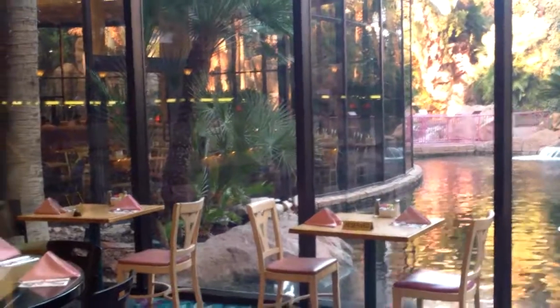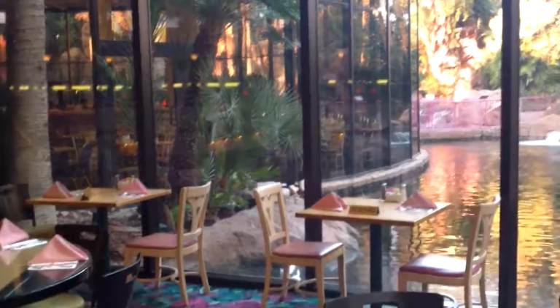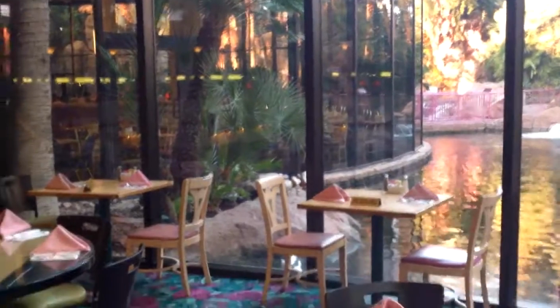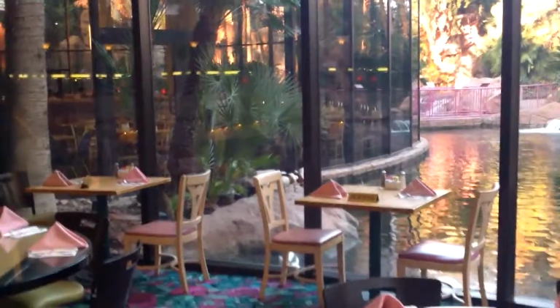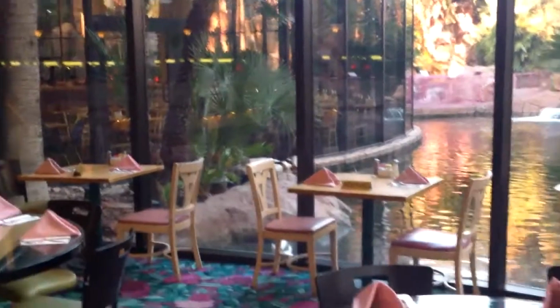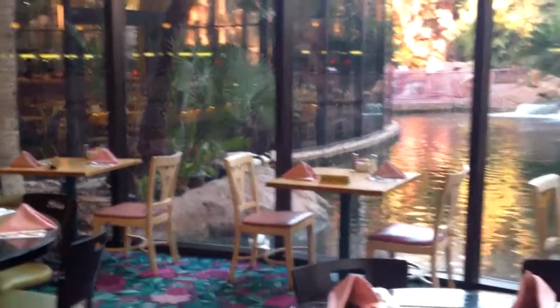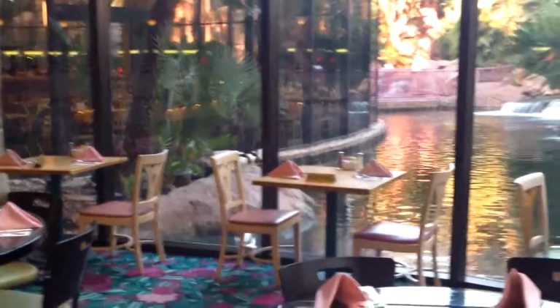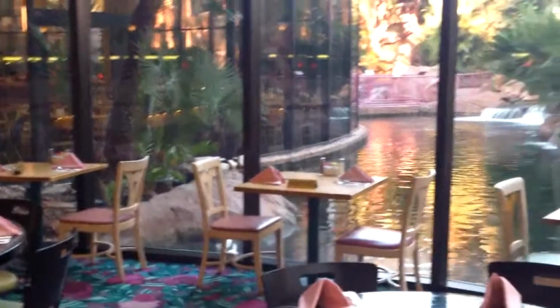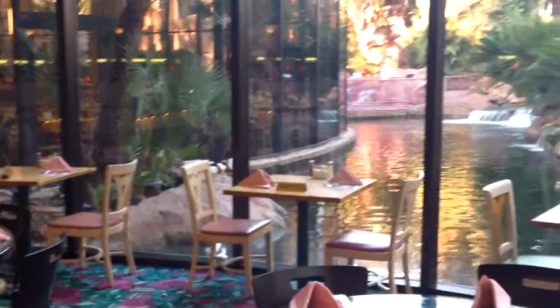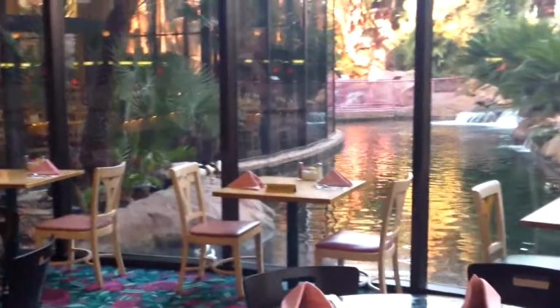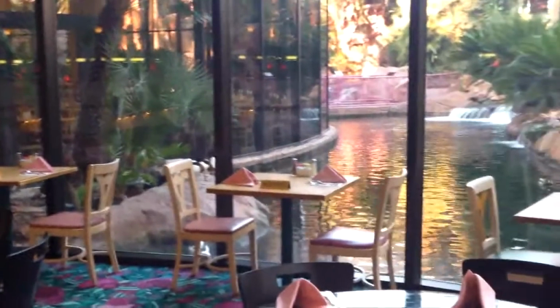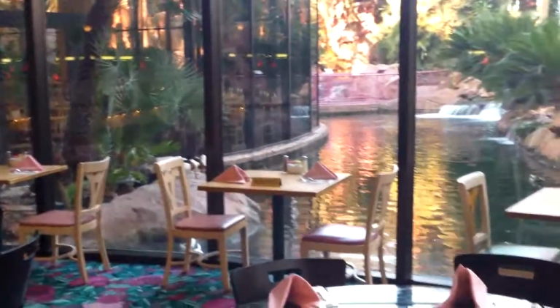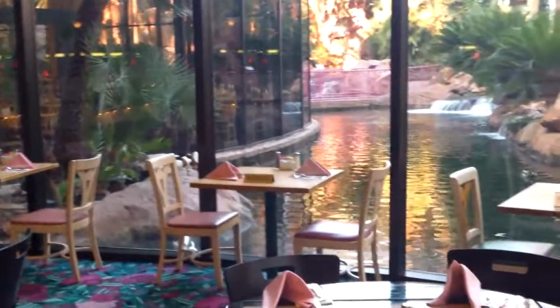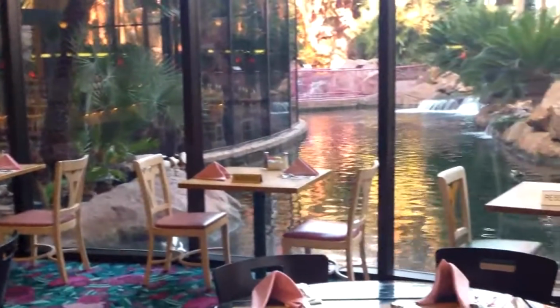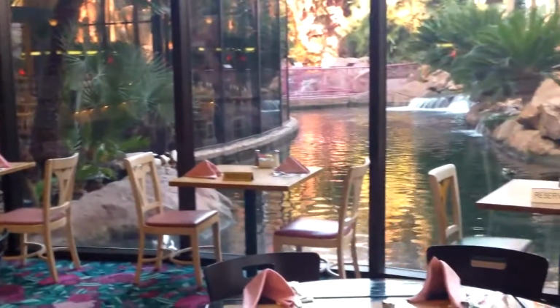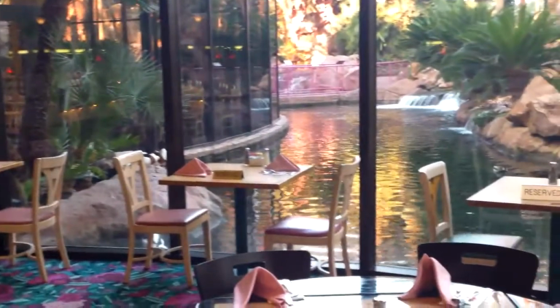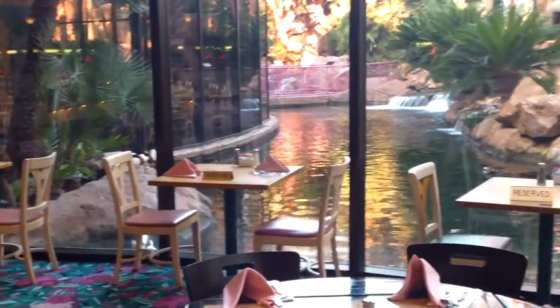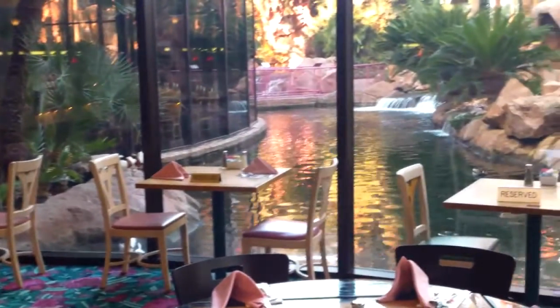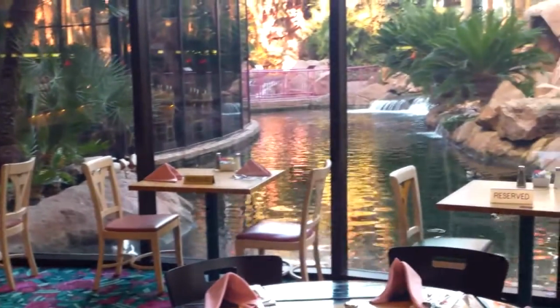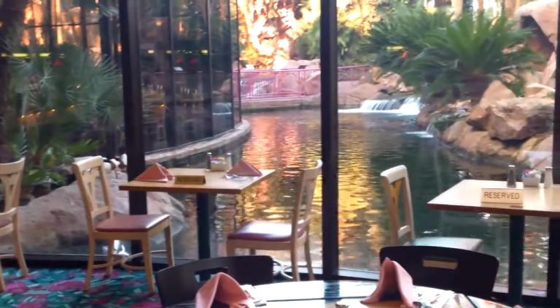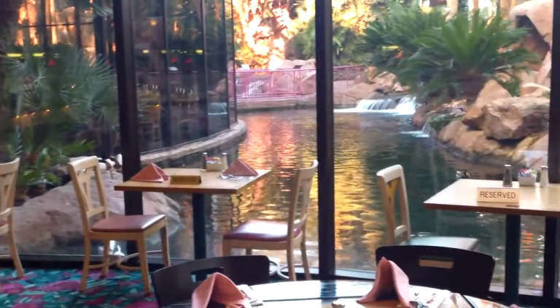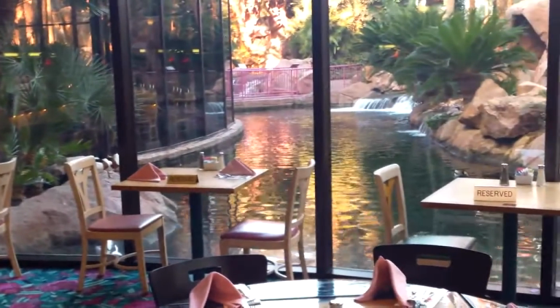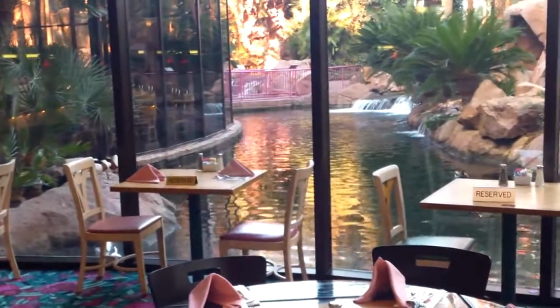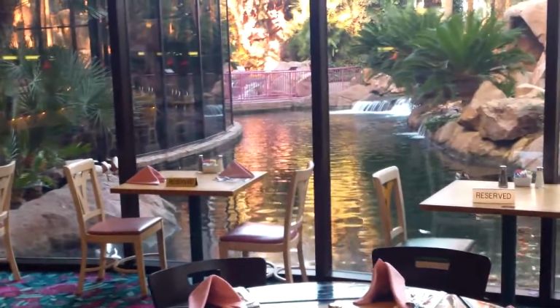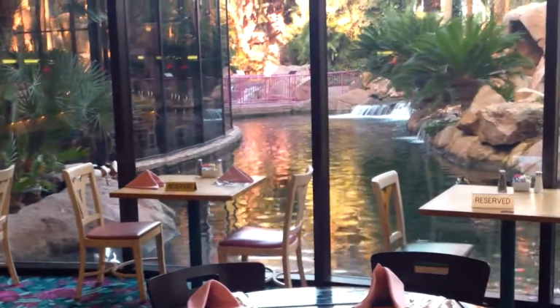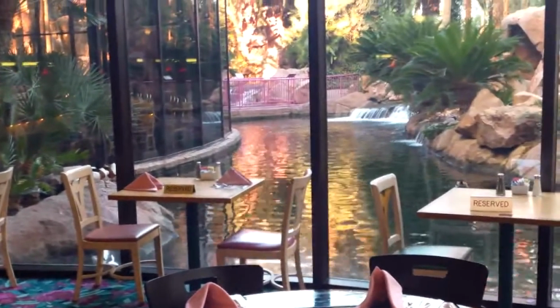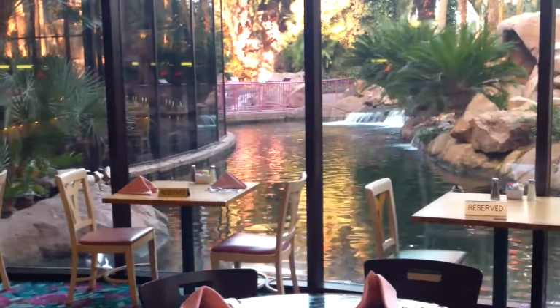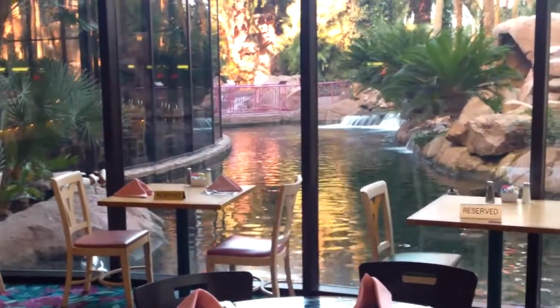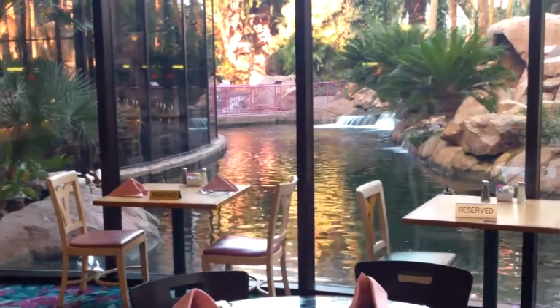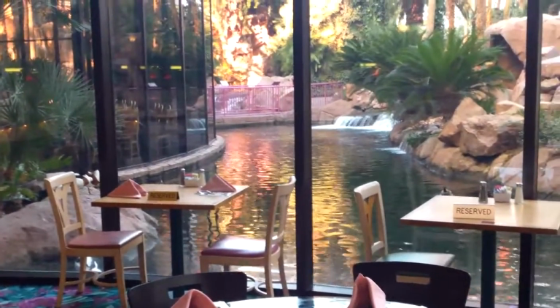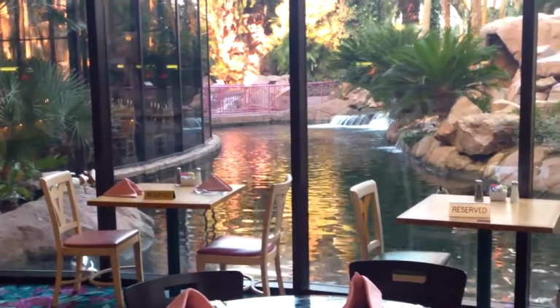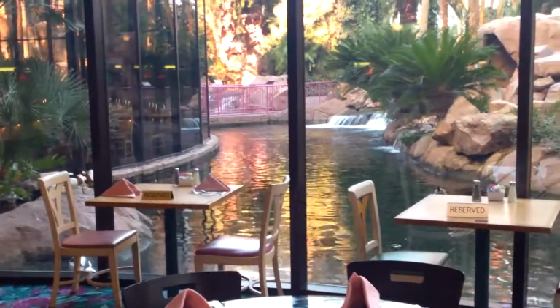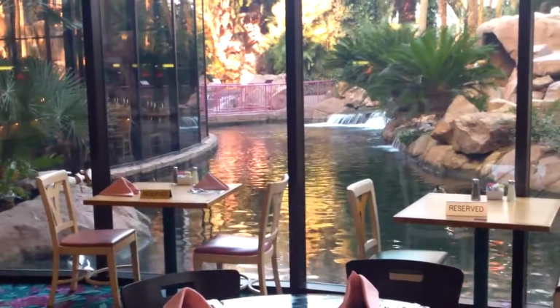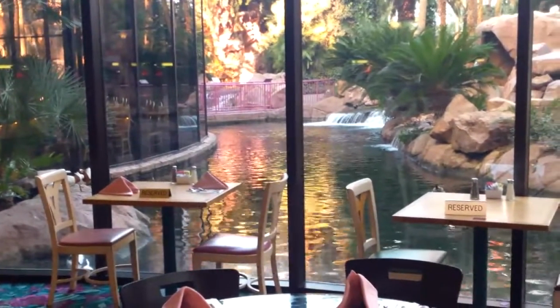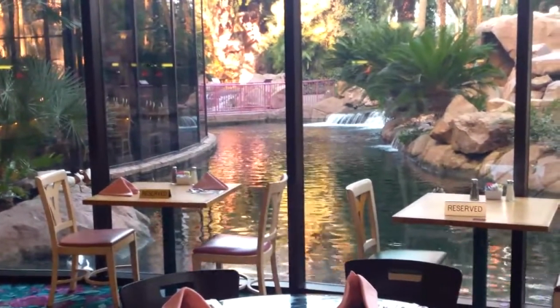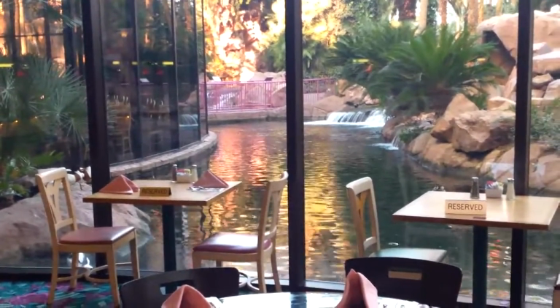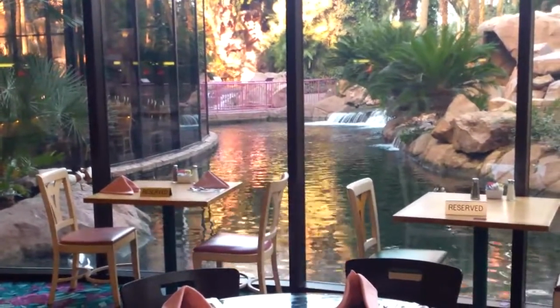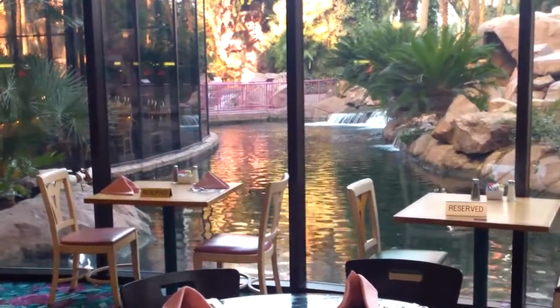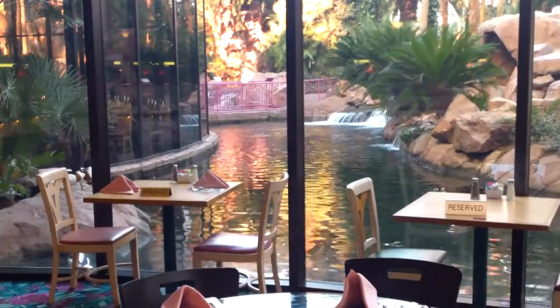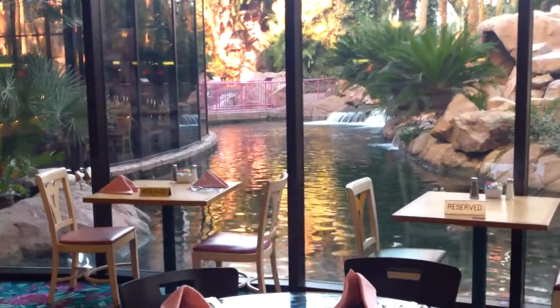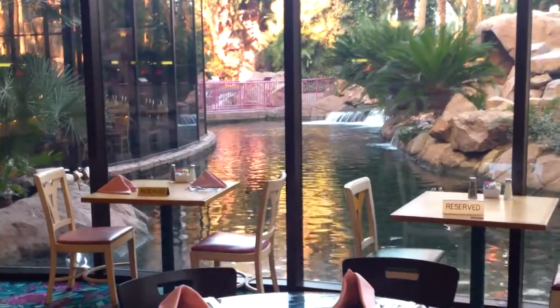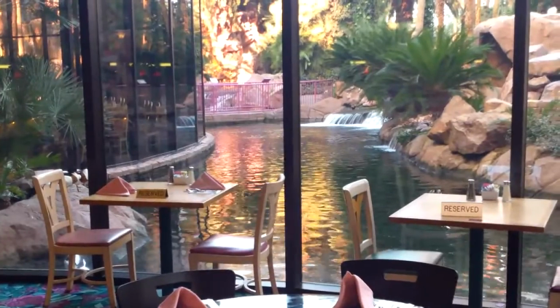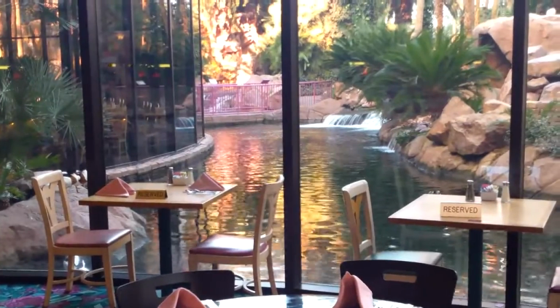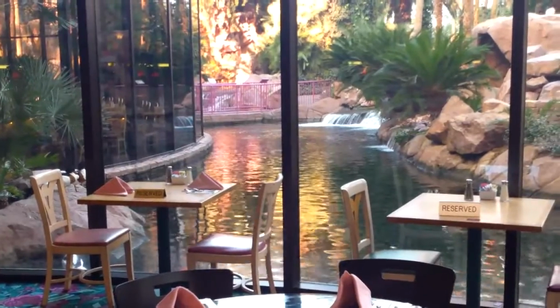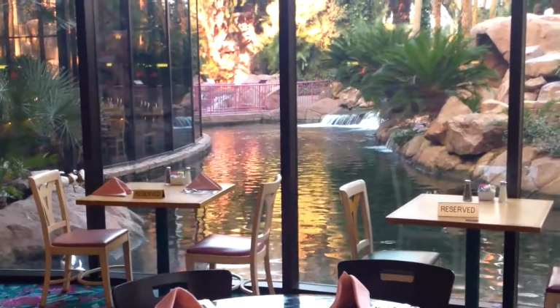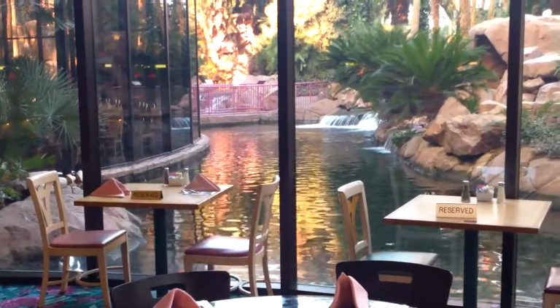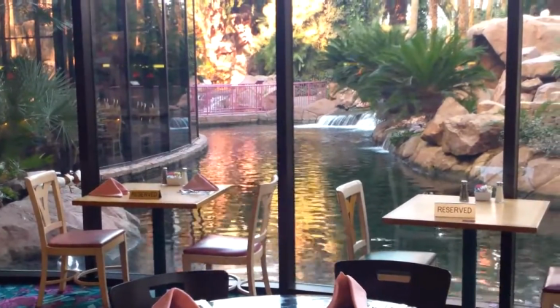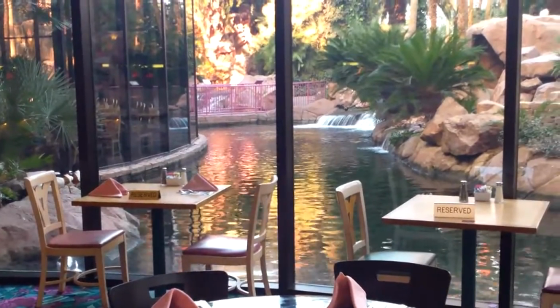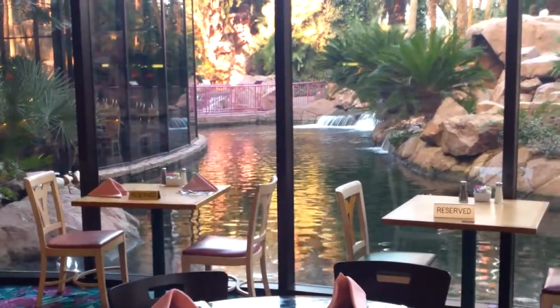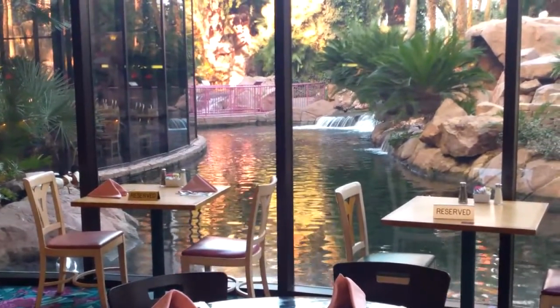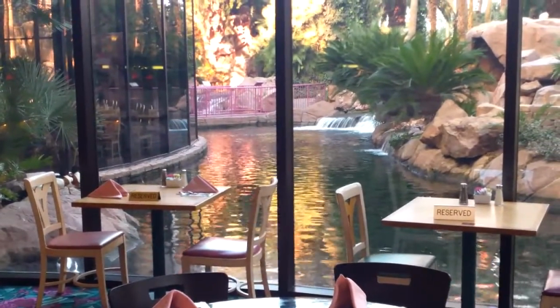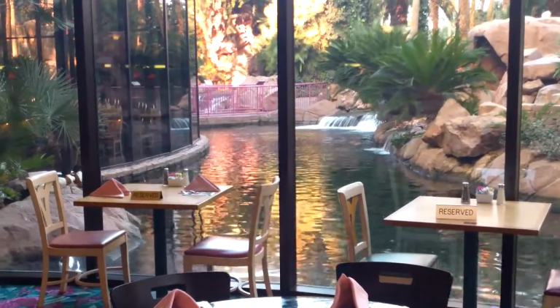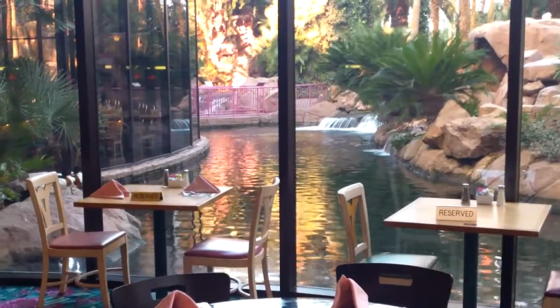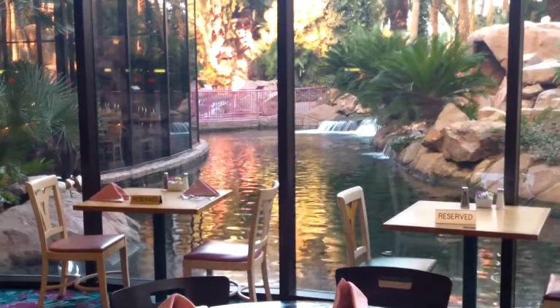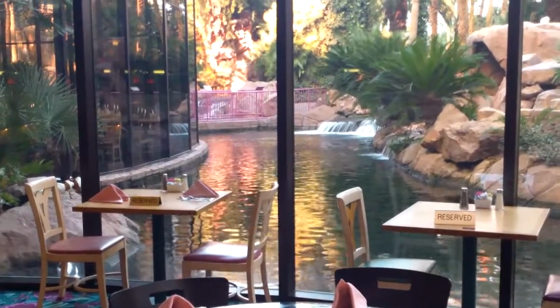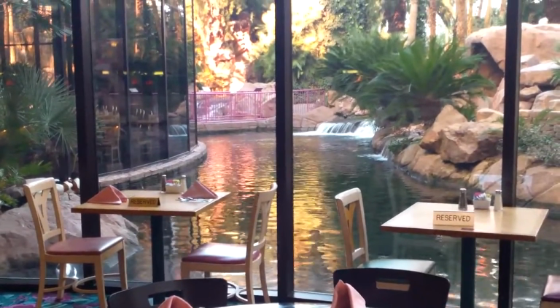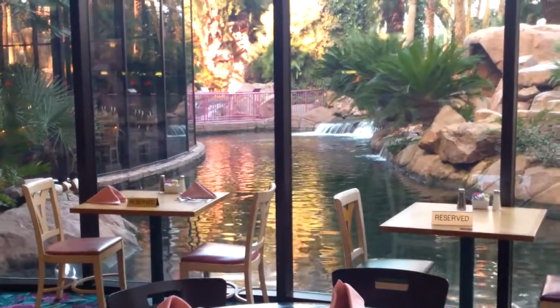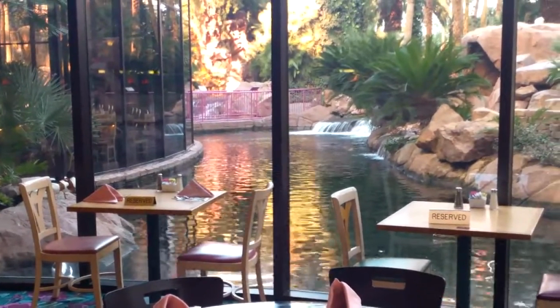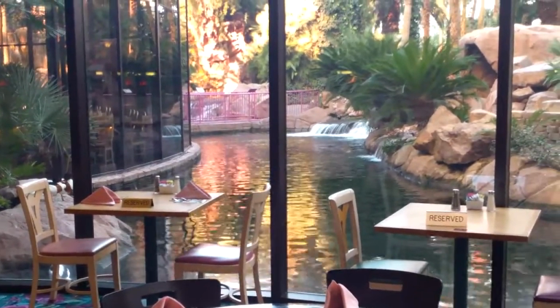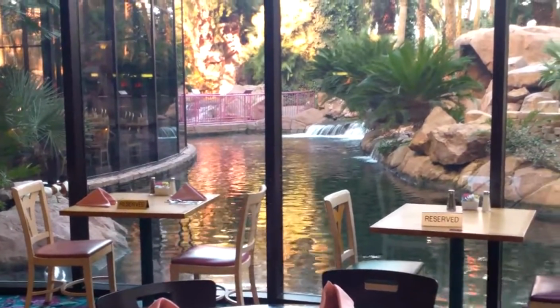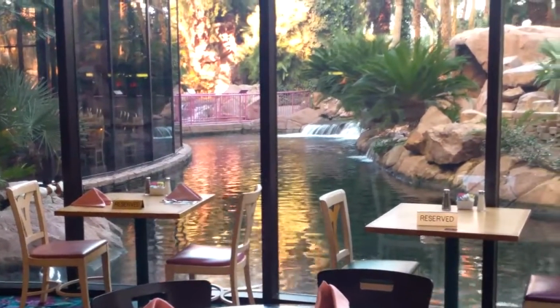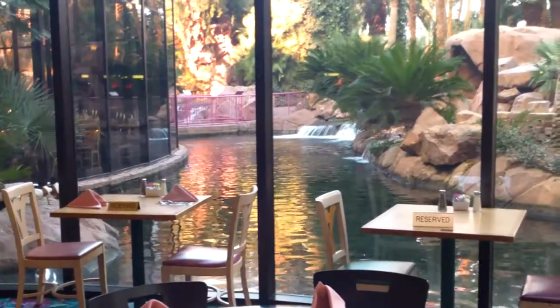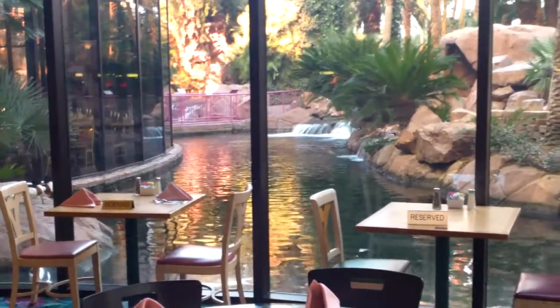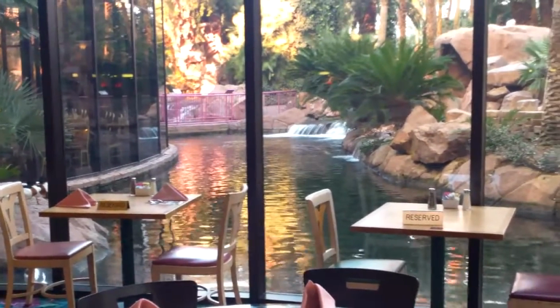Hi guys, we are at the Flamingo Buffet. This is the highlight of the Flamingo Buffet — it's the beautiful Flamingo Habitat view.